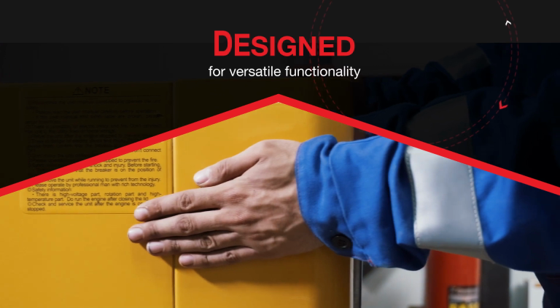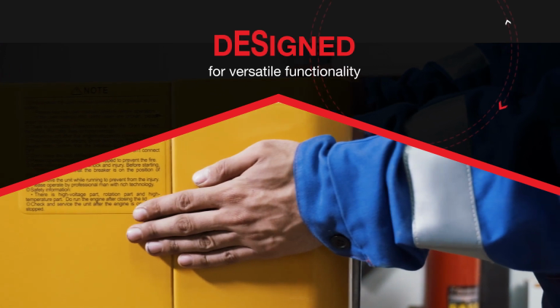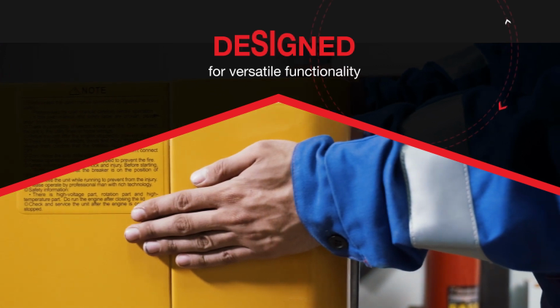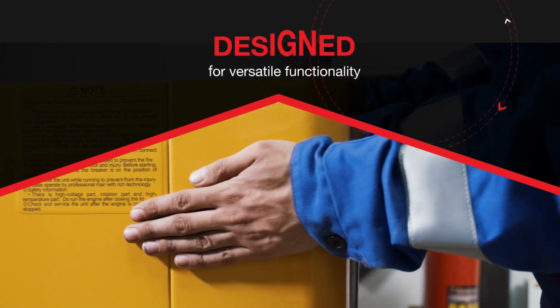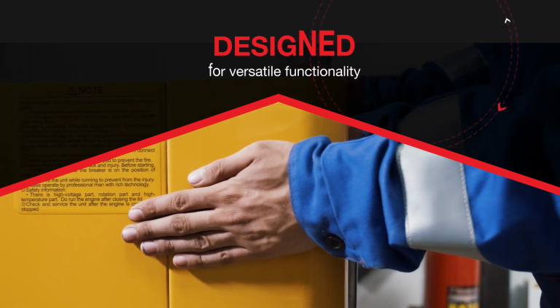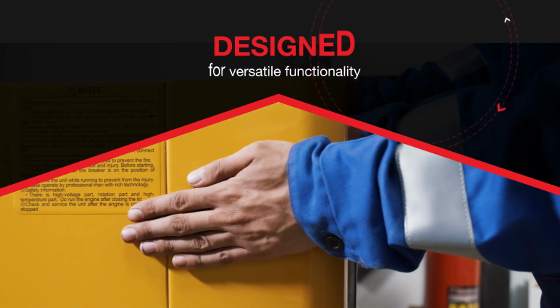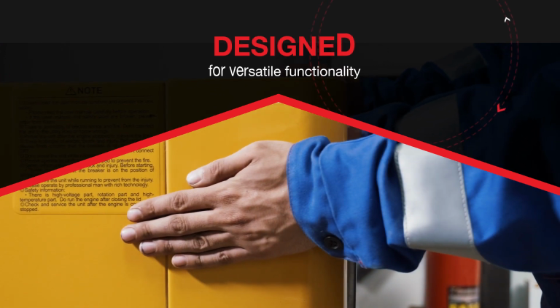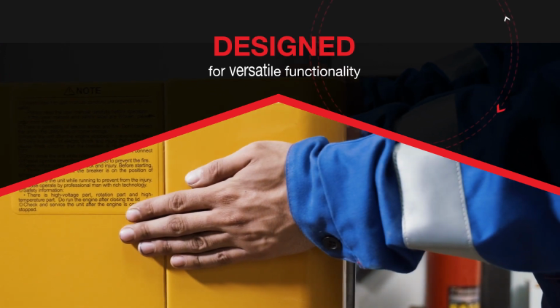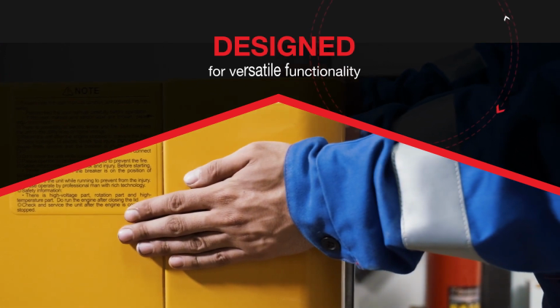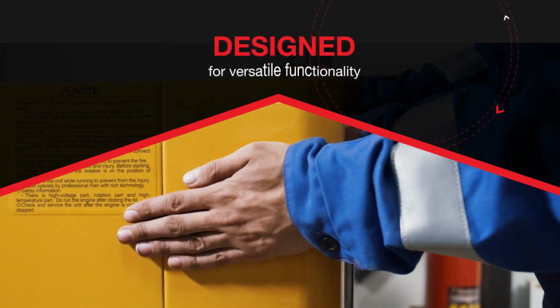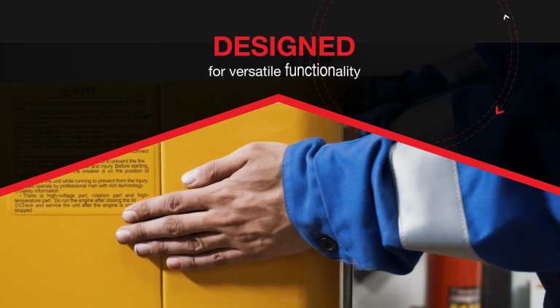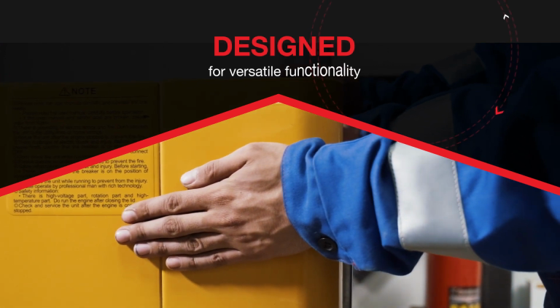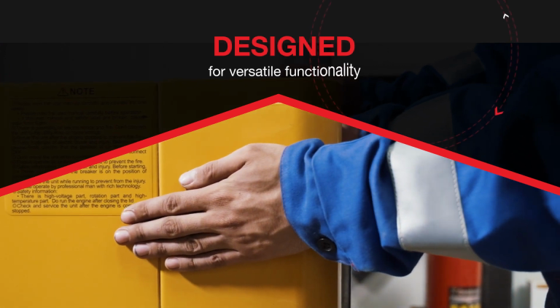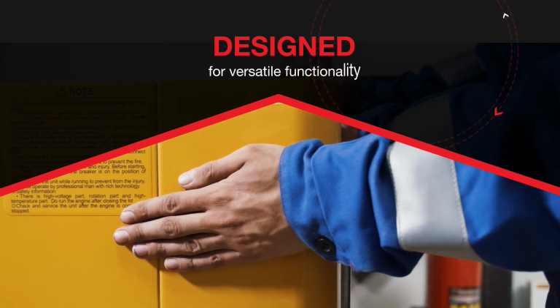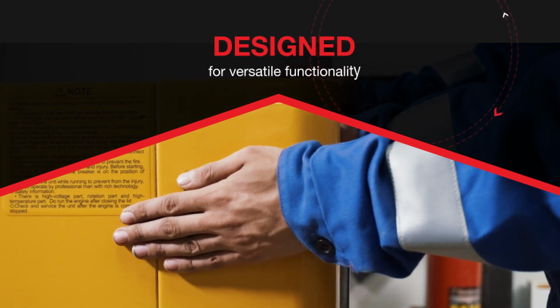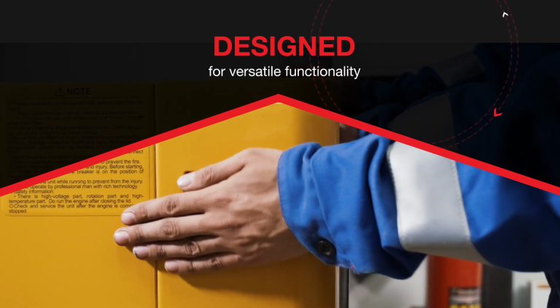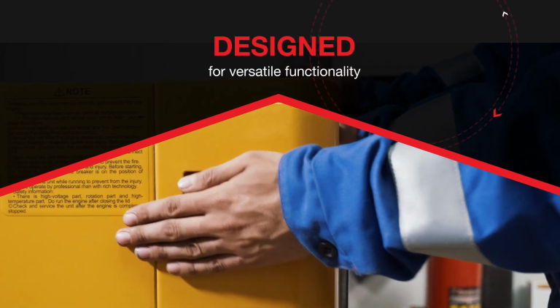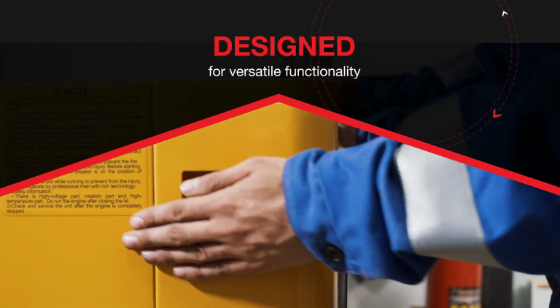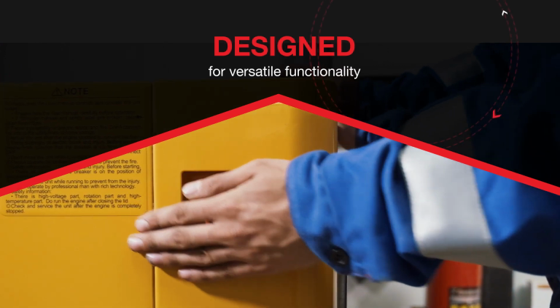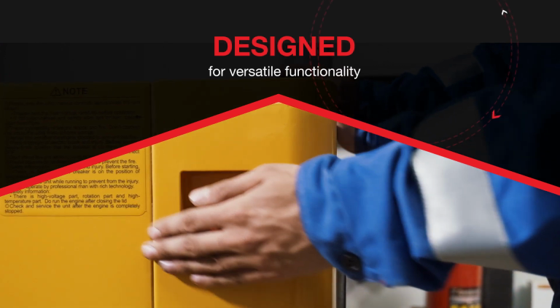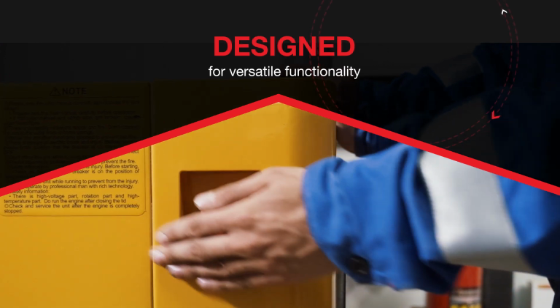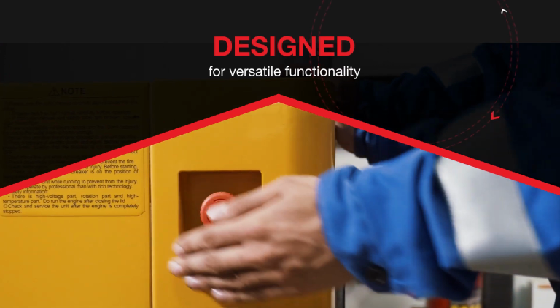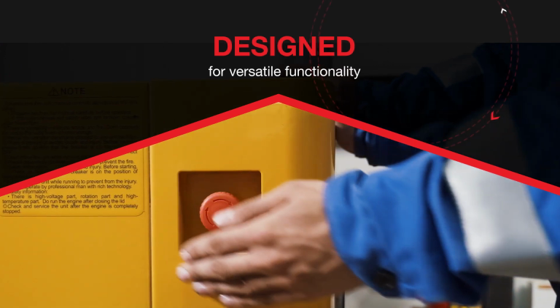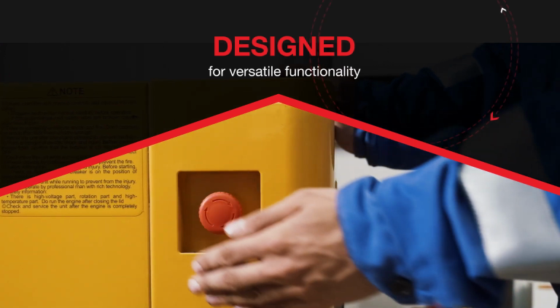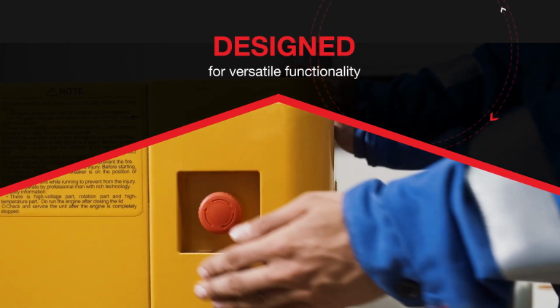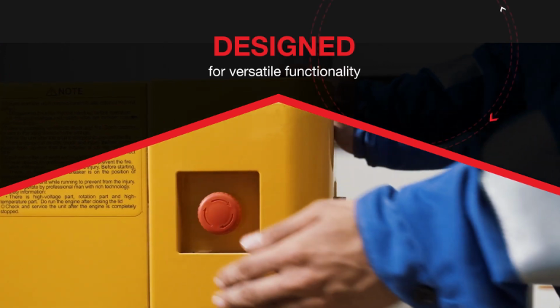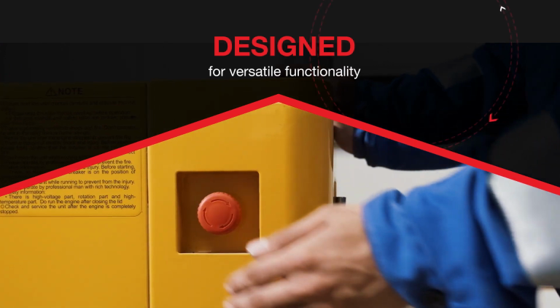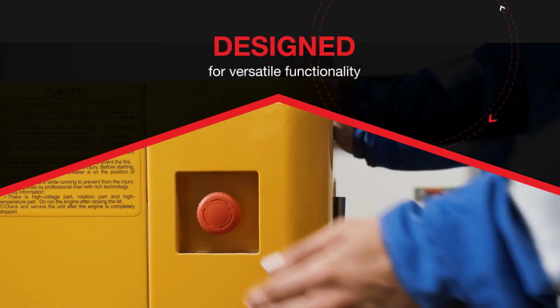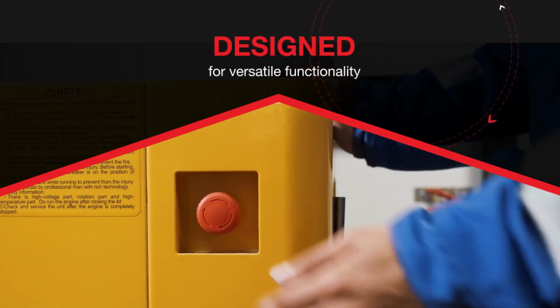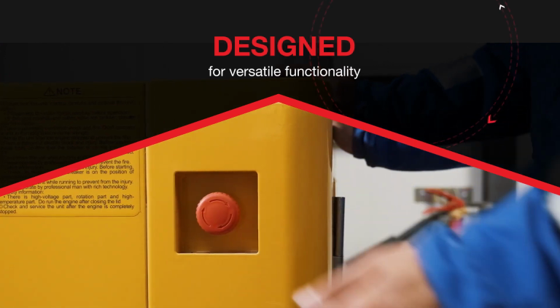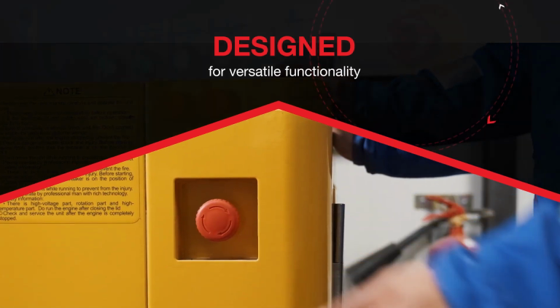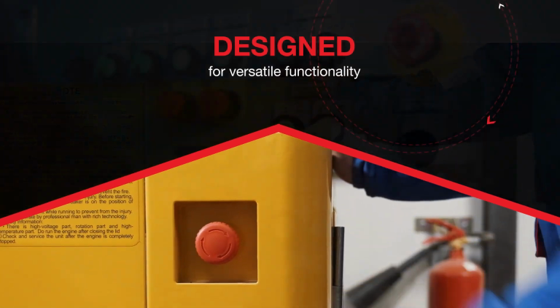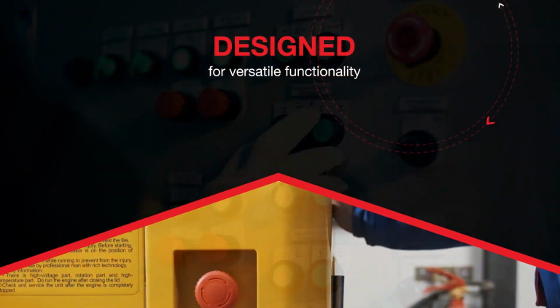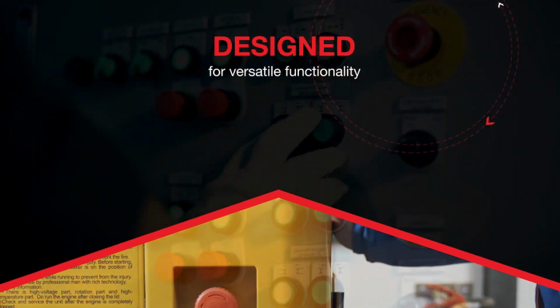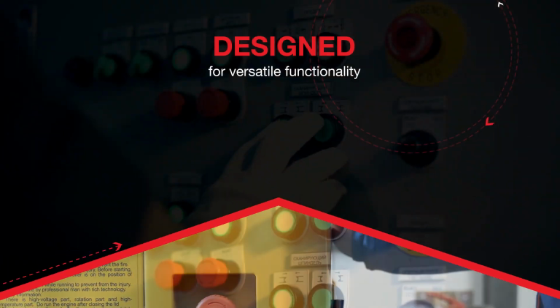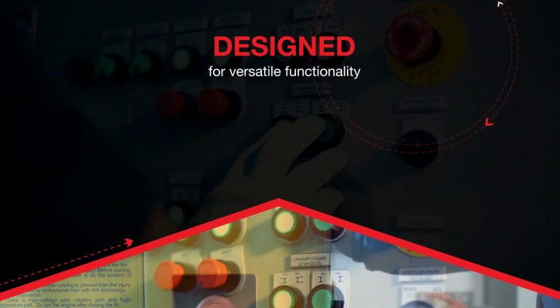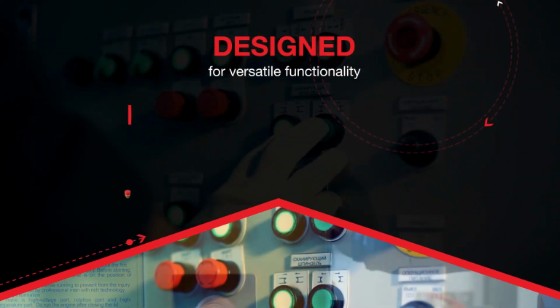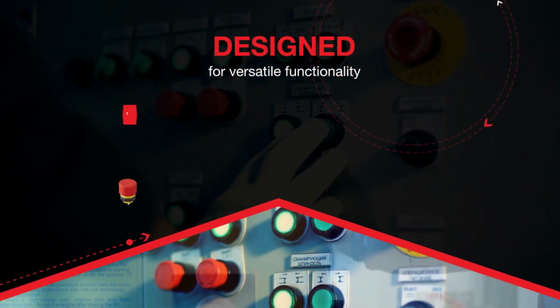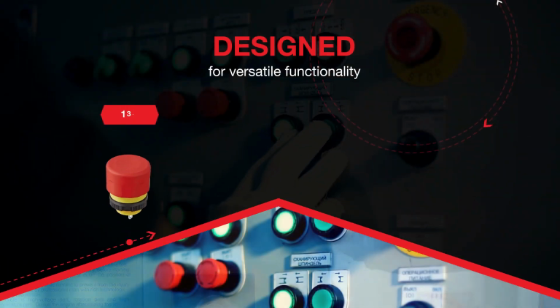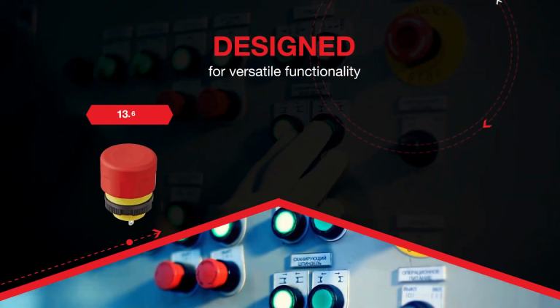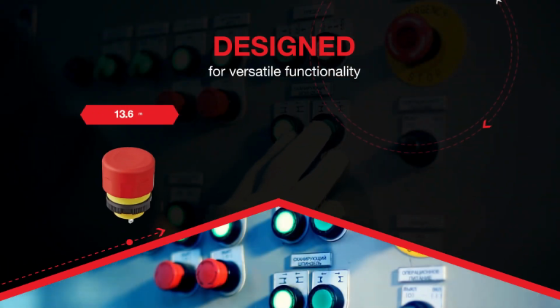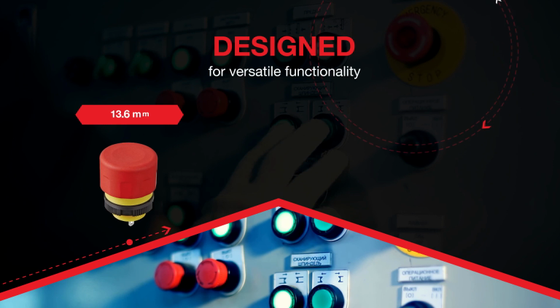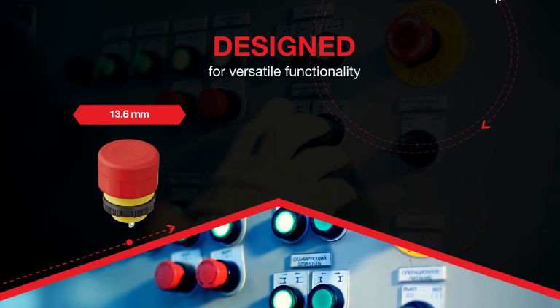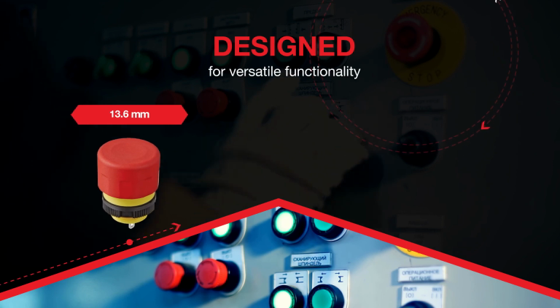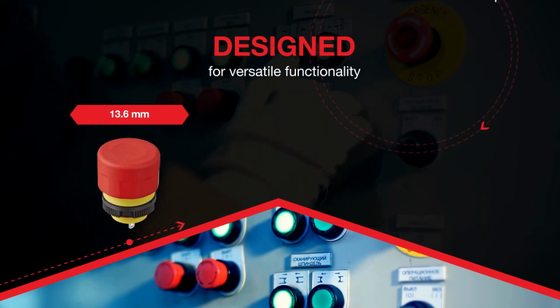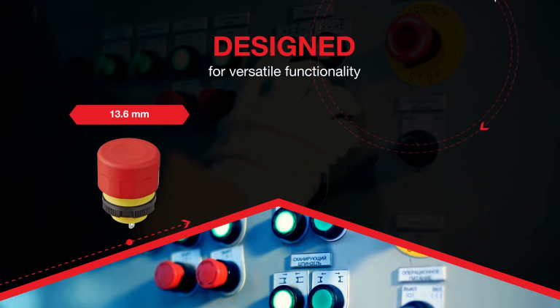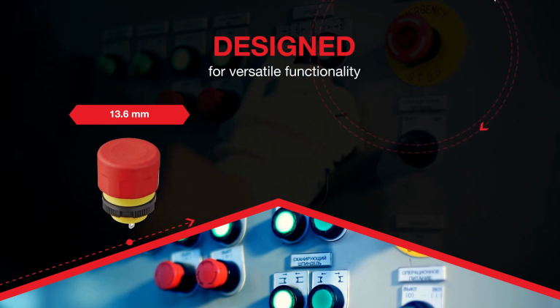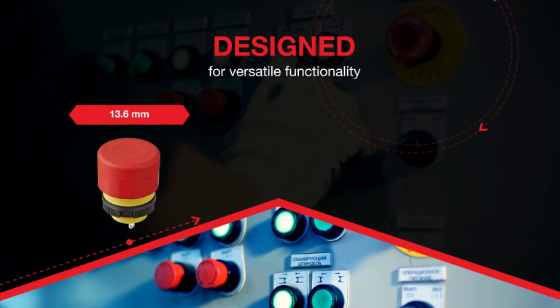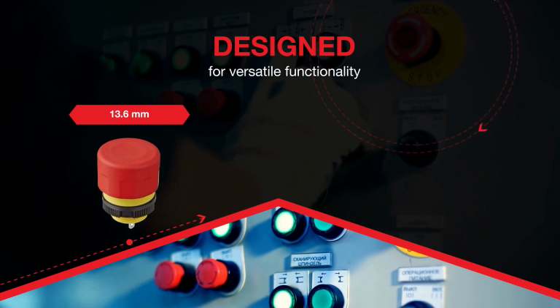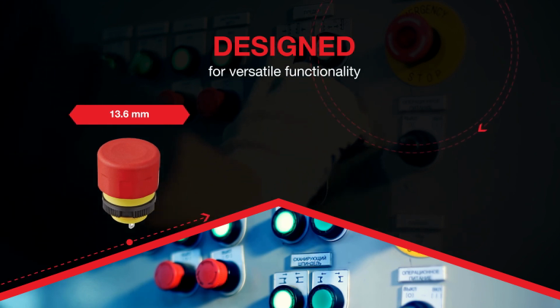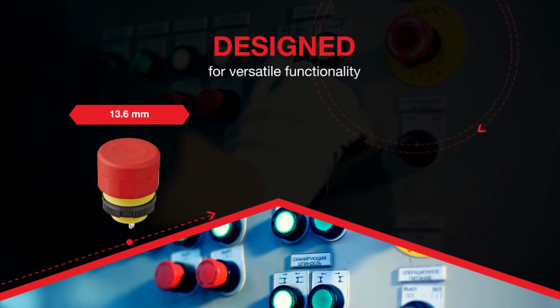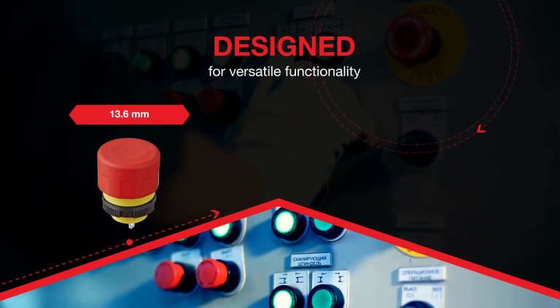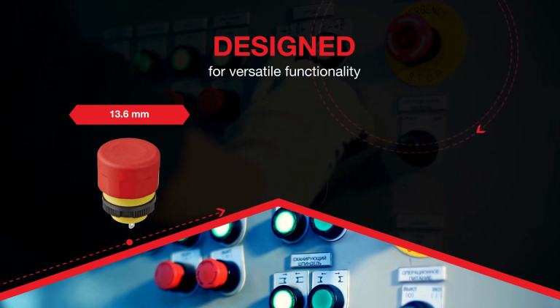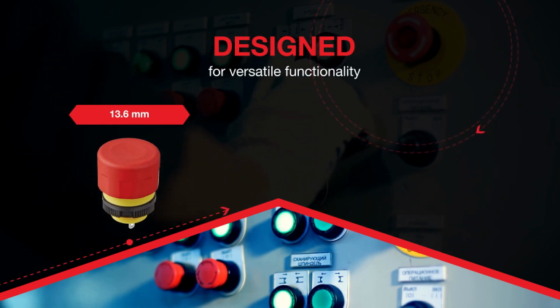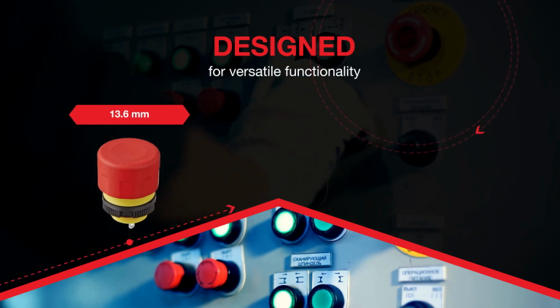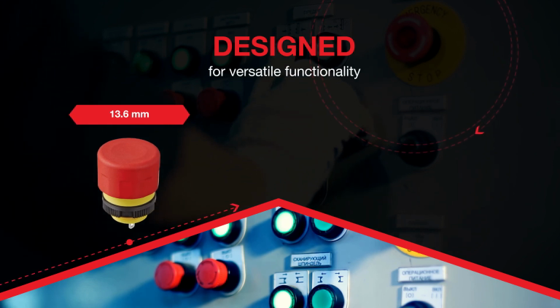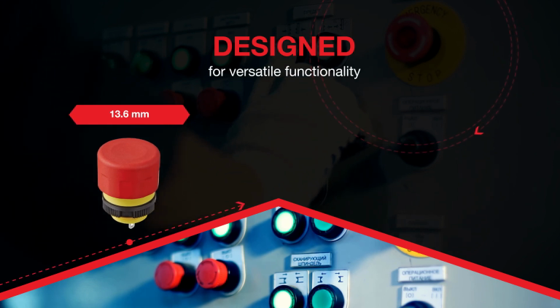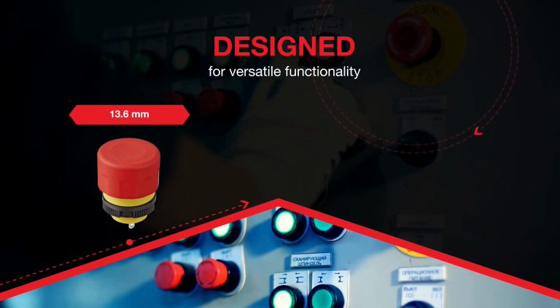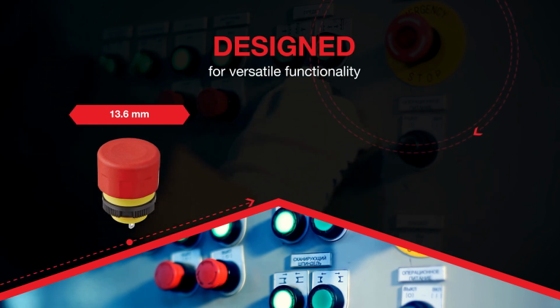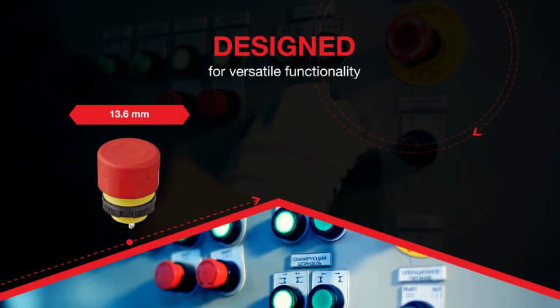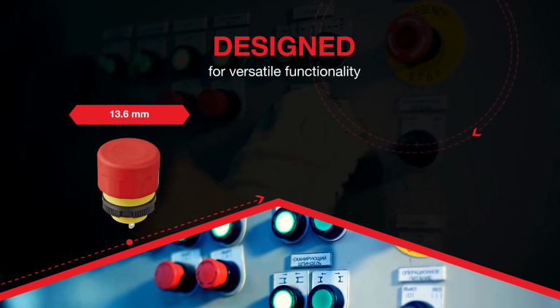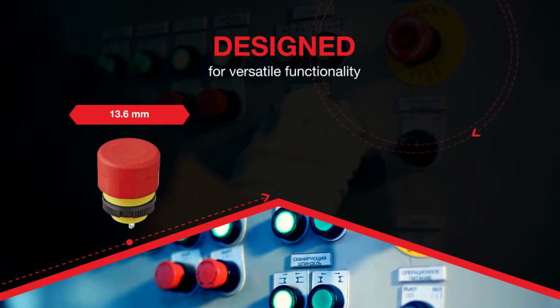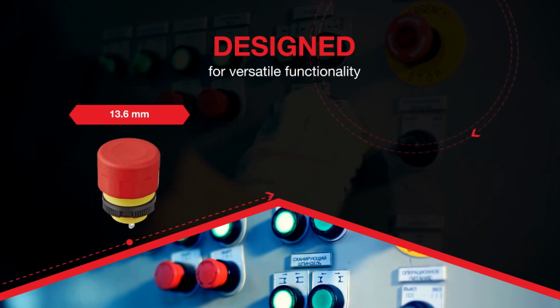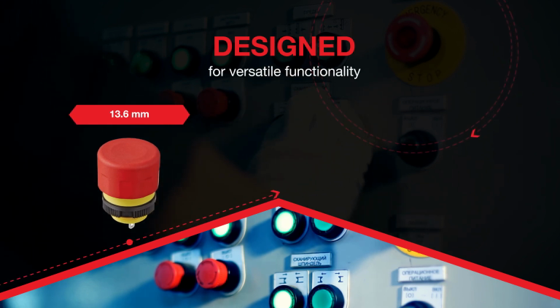Designed for versatile functionality with both pull and twist reset options, they are low profile, enabling greater mobility and convenience.